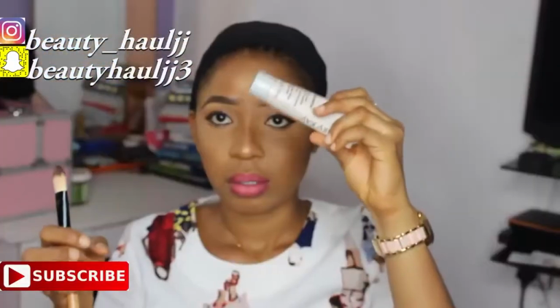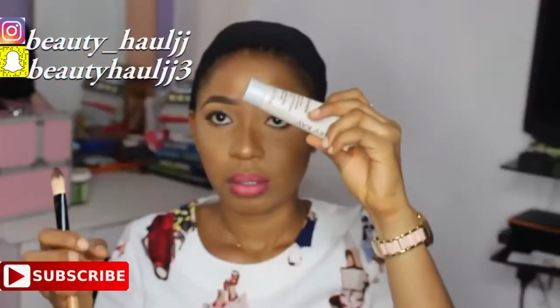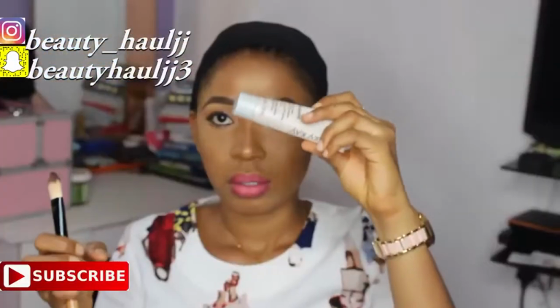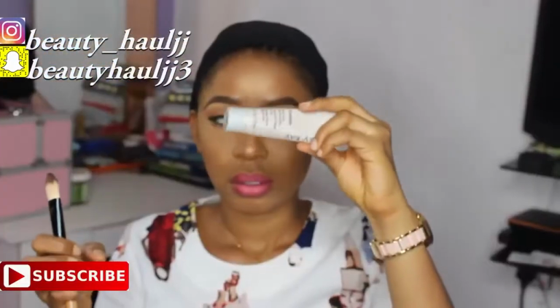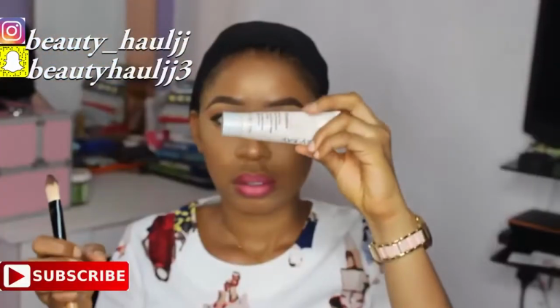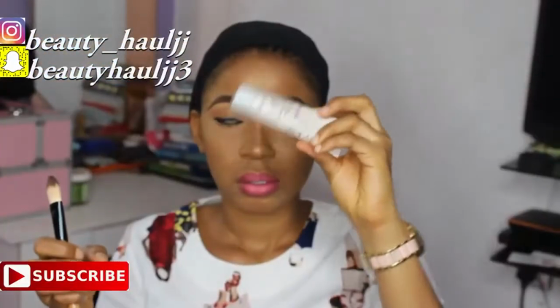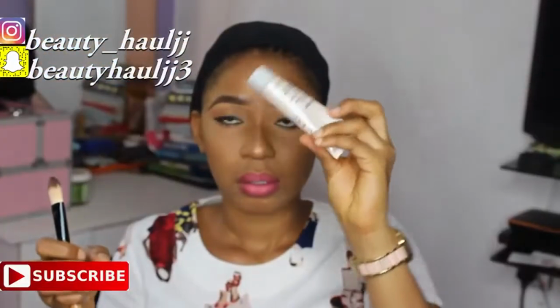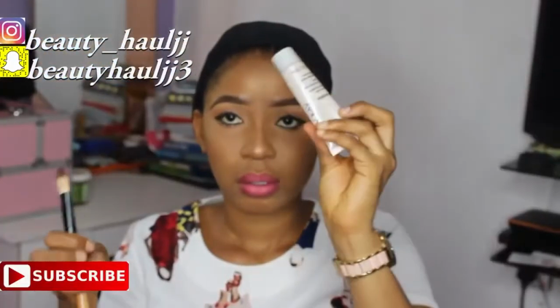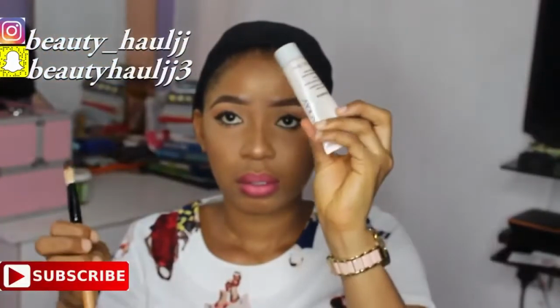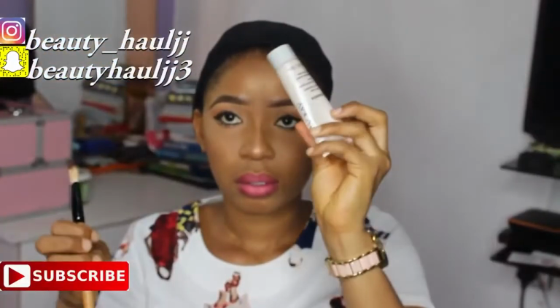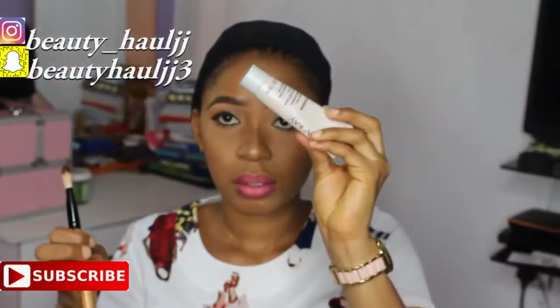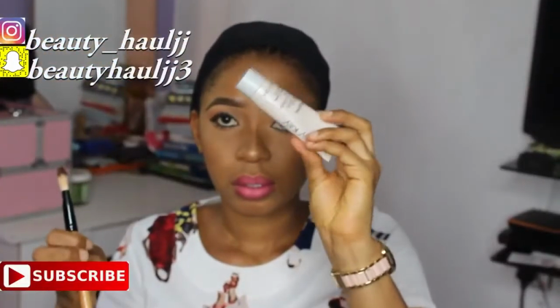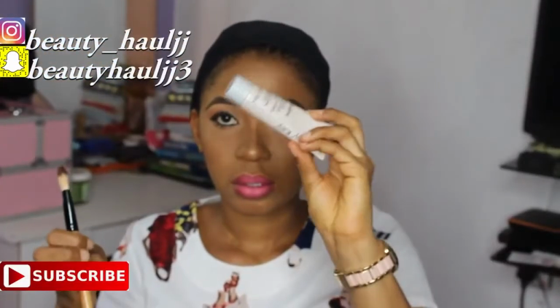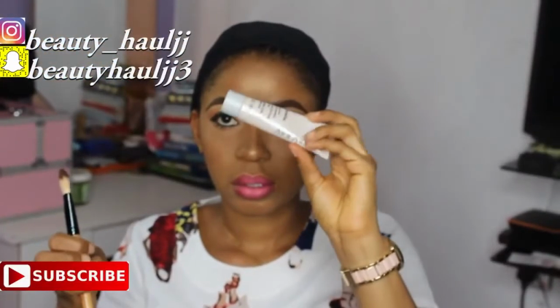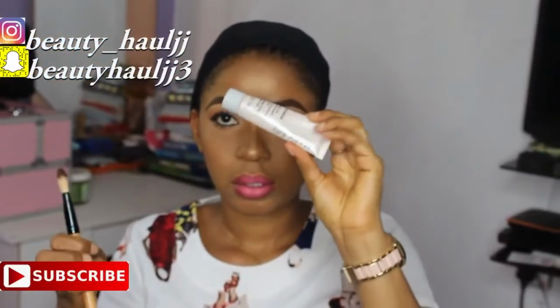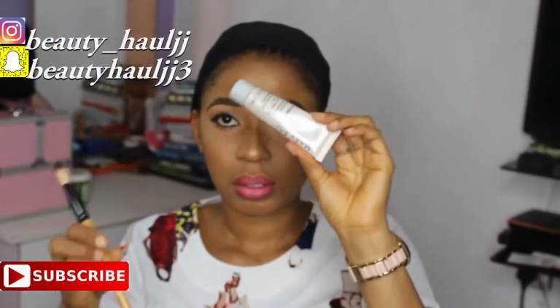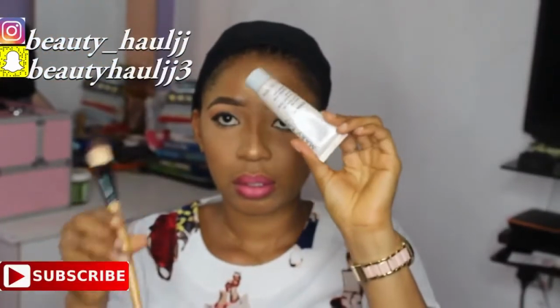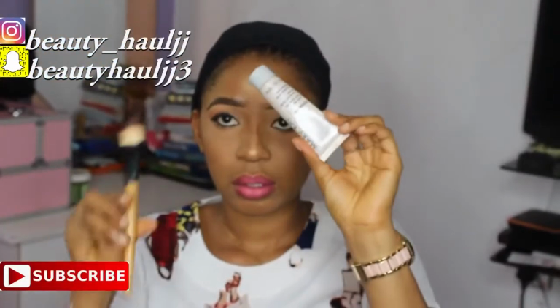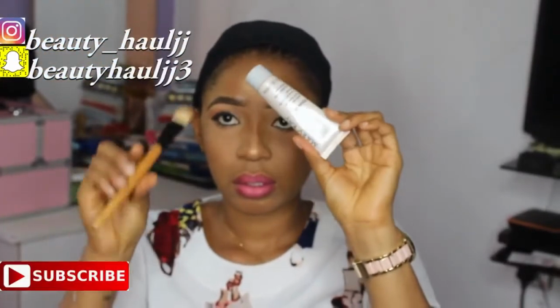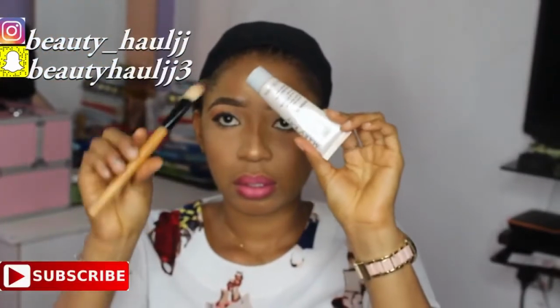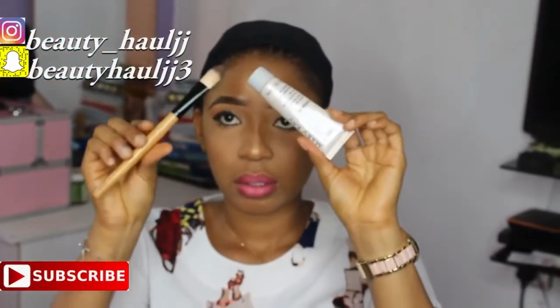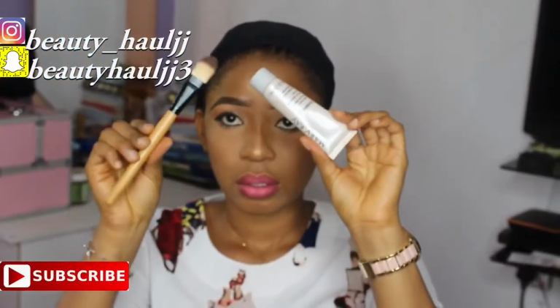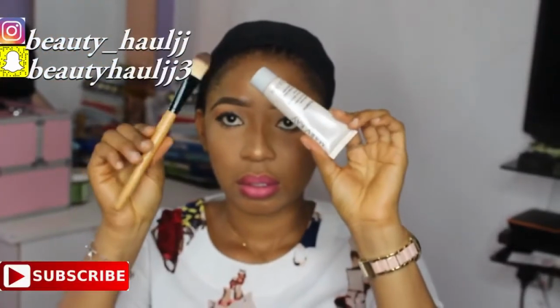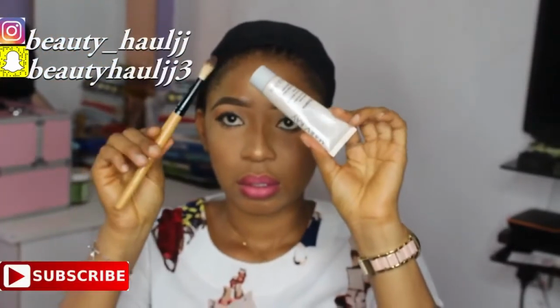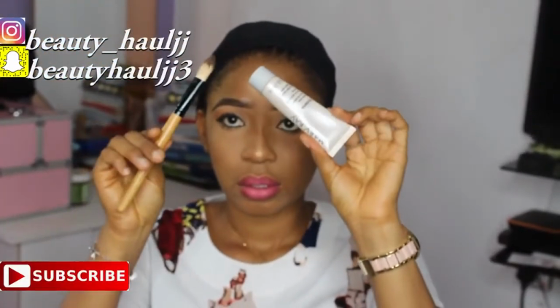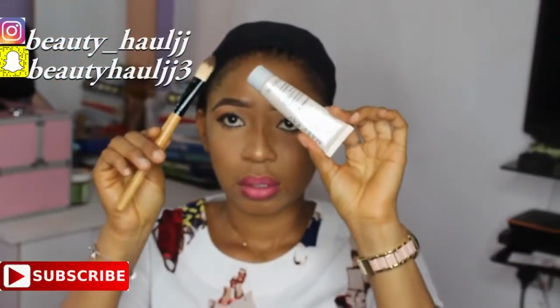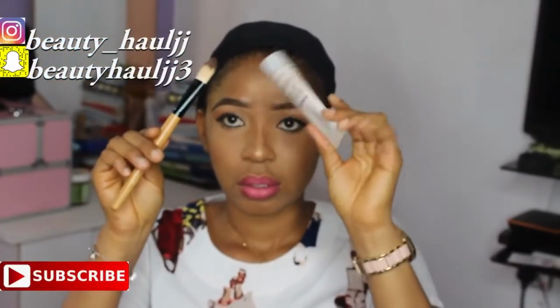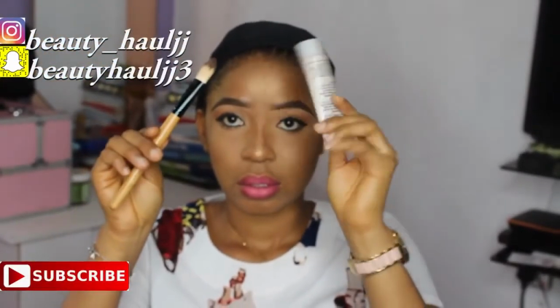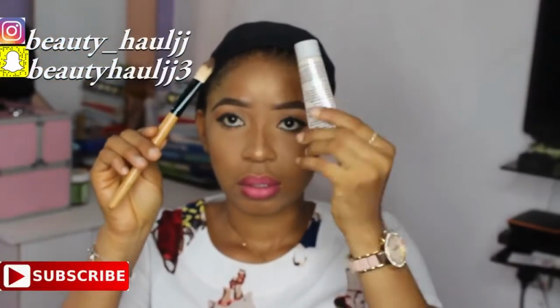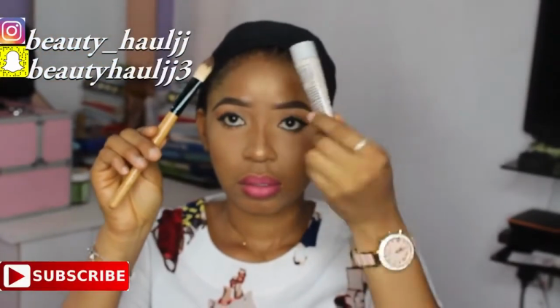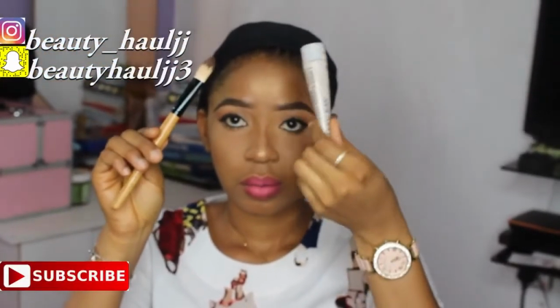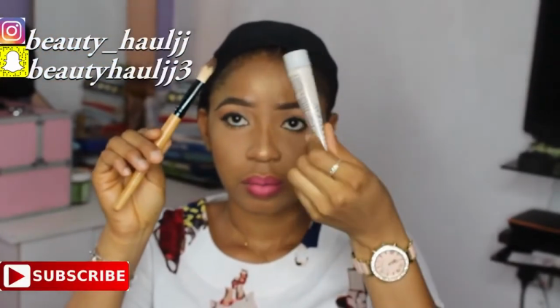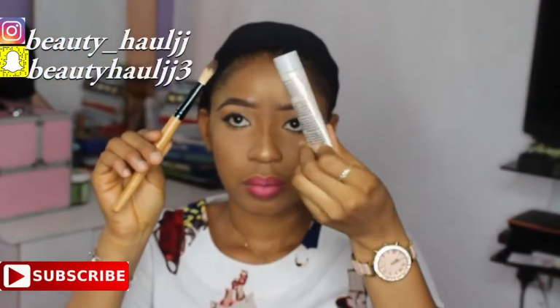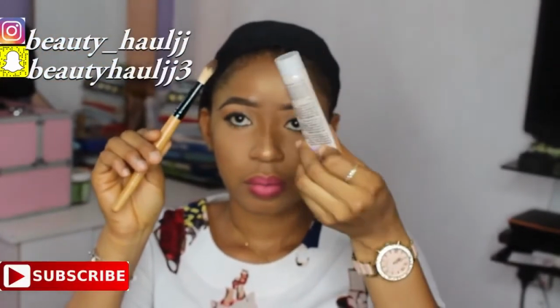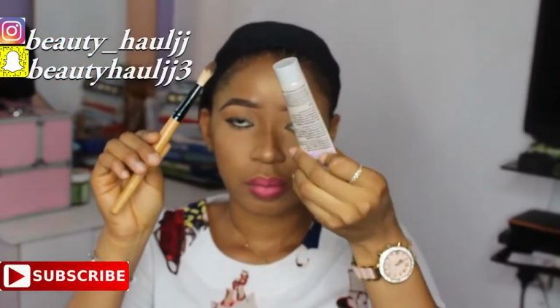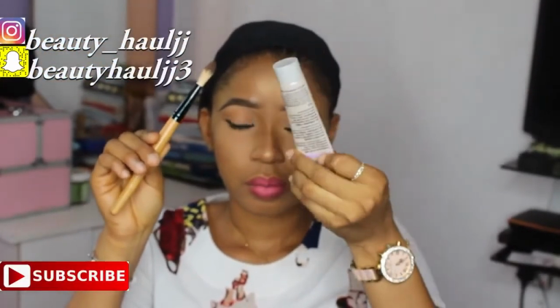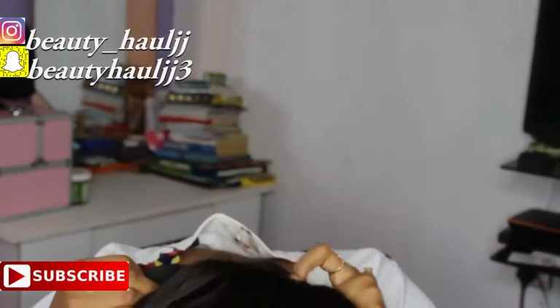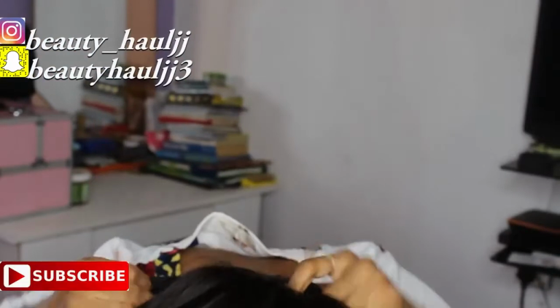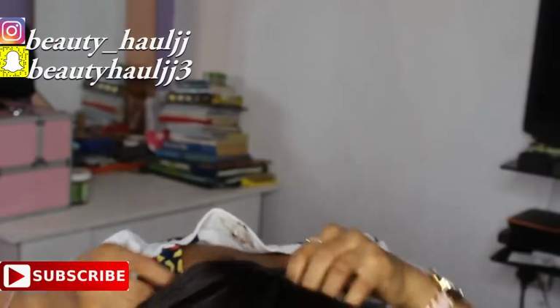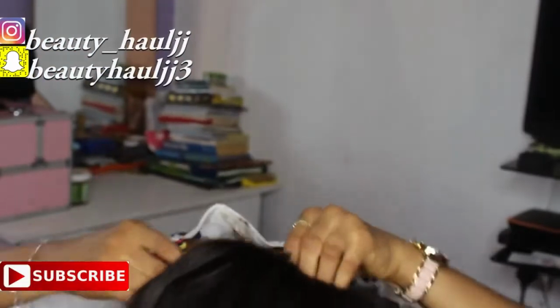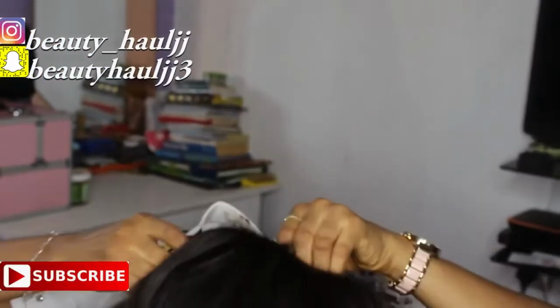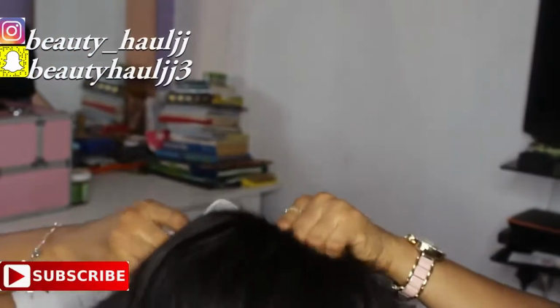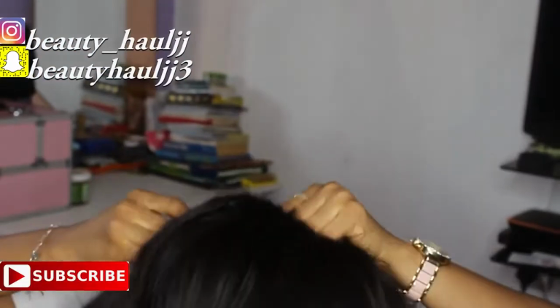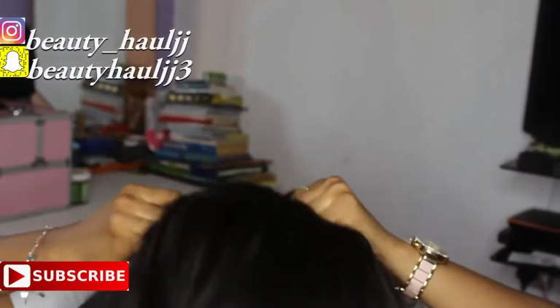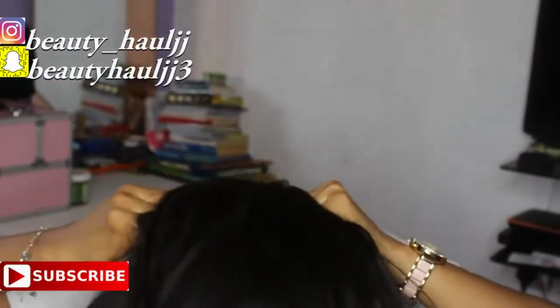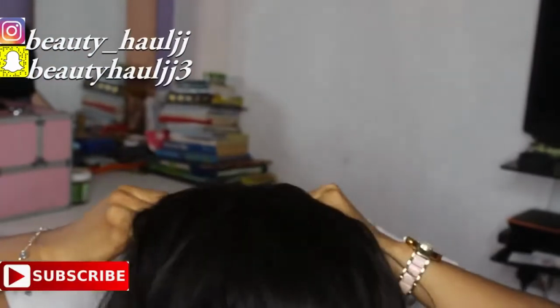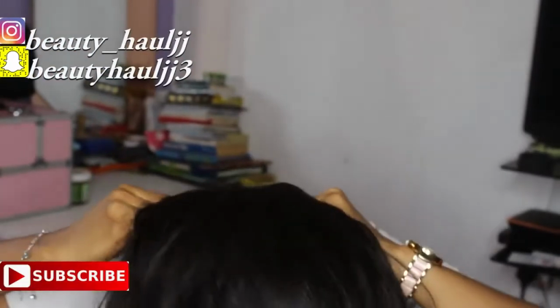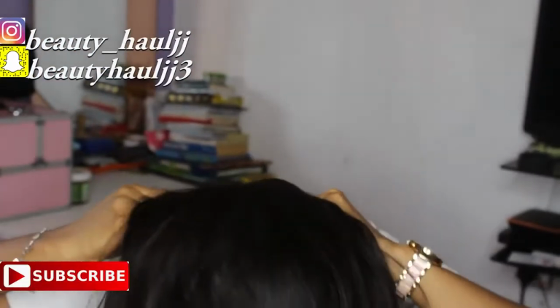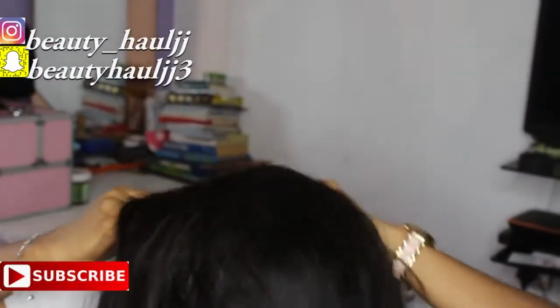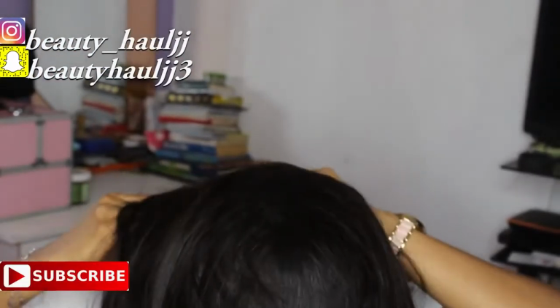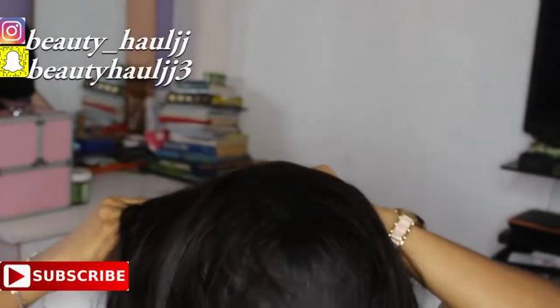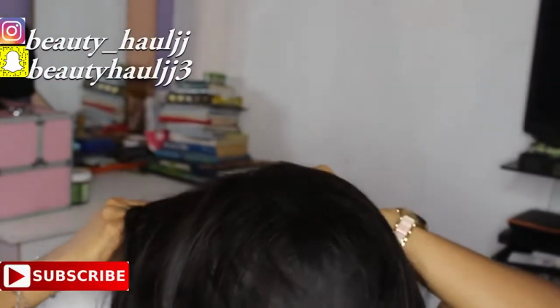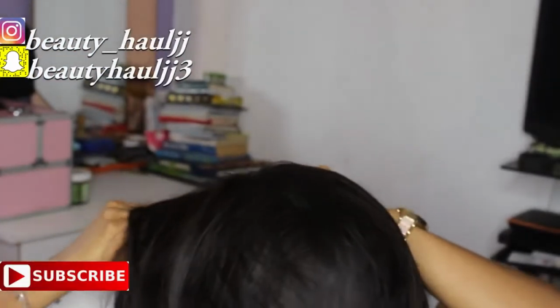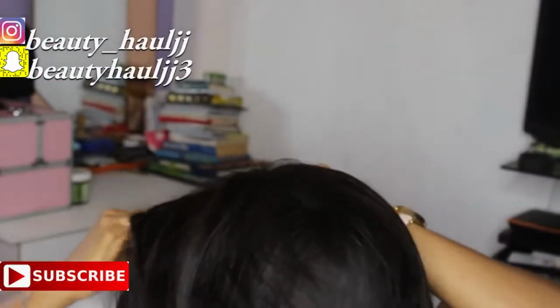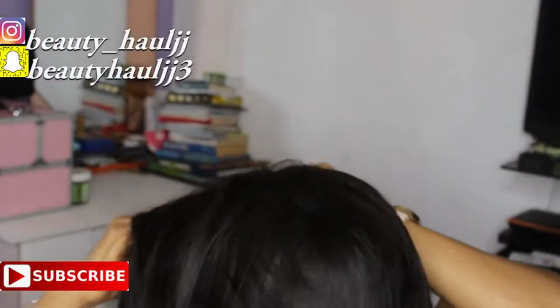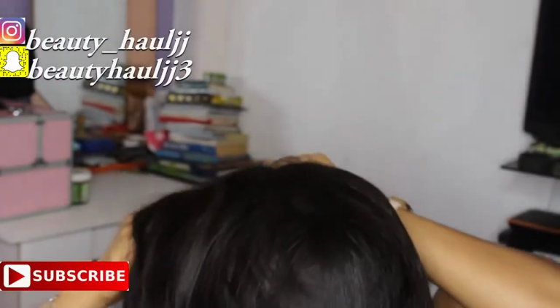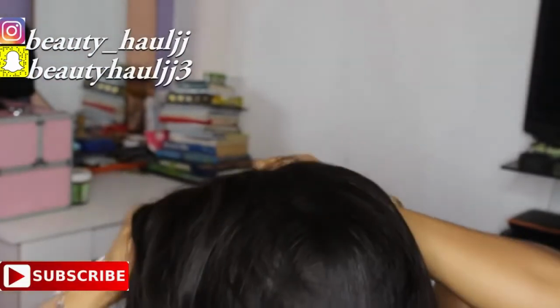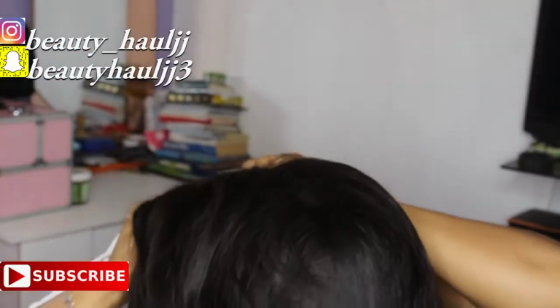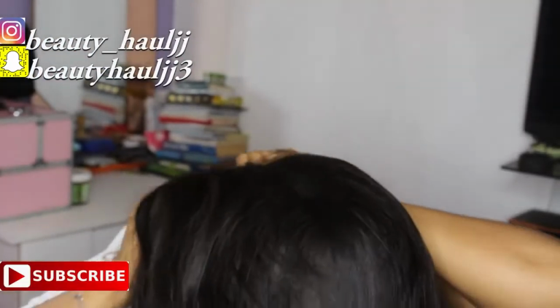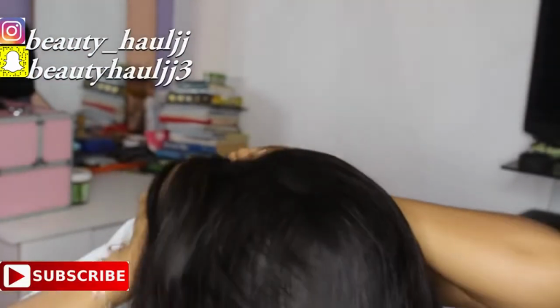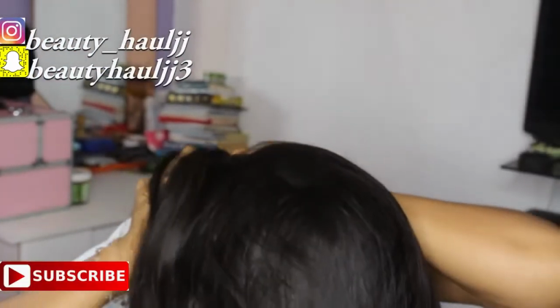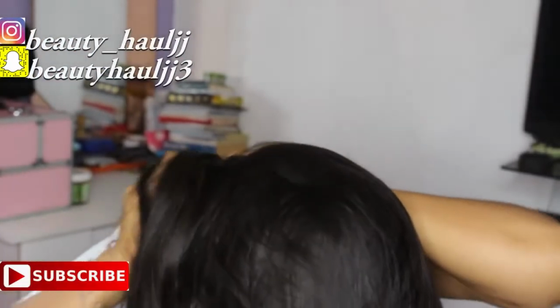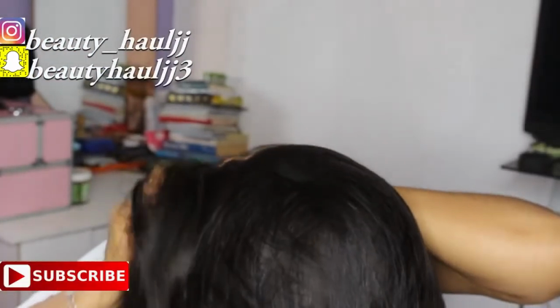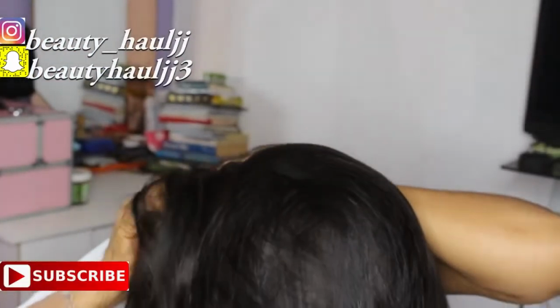I turned the cap inside out just to apply some foundation on the frontal lace so that it will blend with my skin tone.